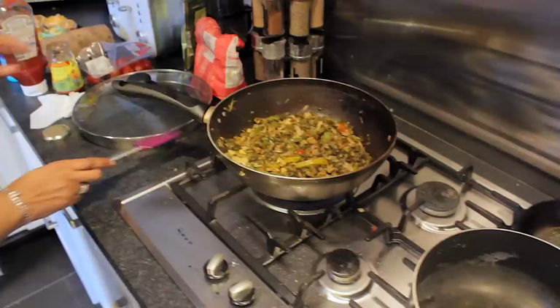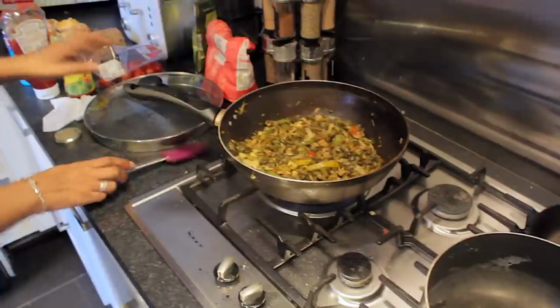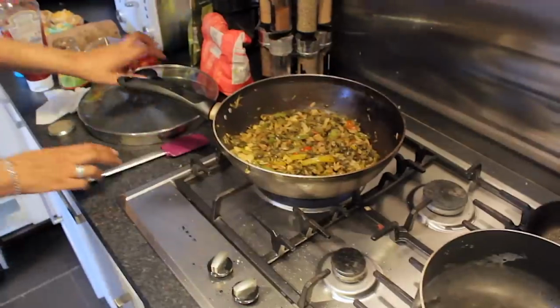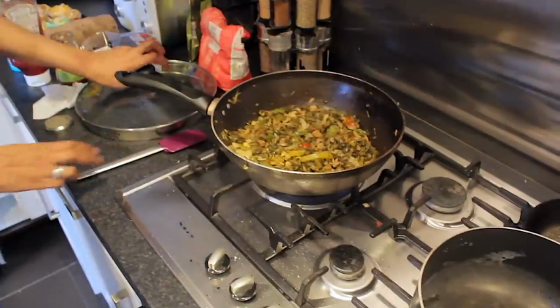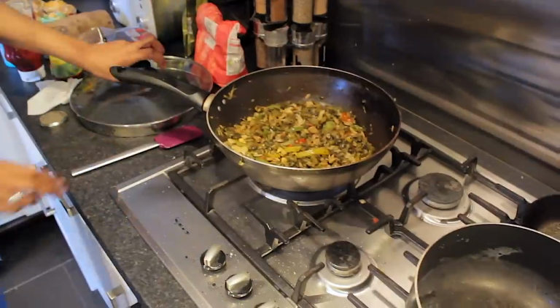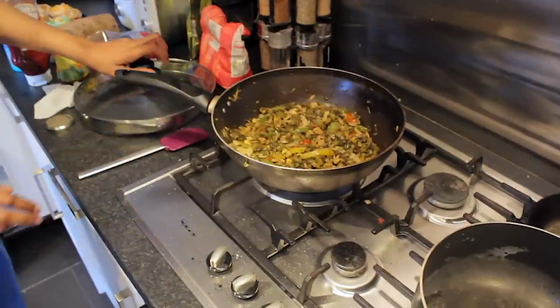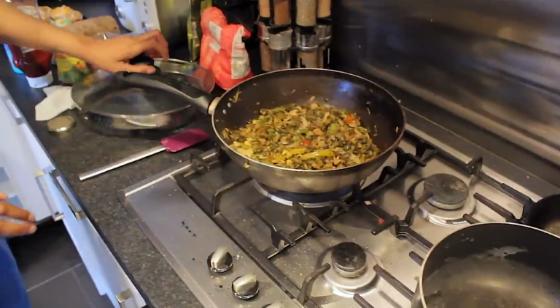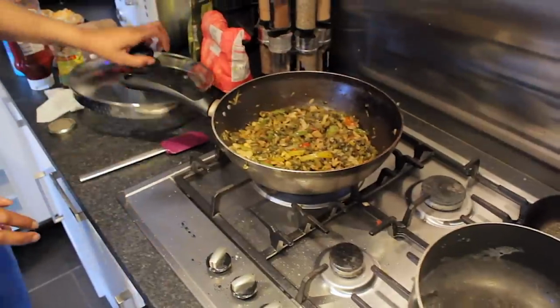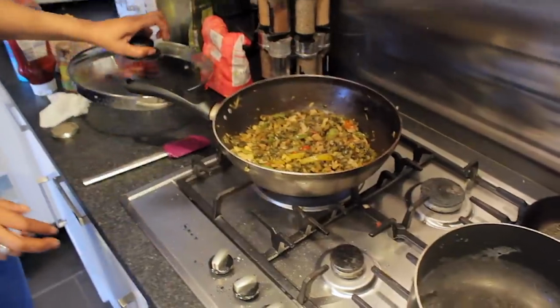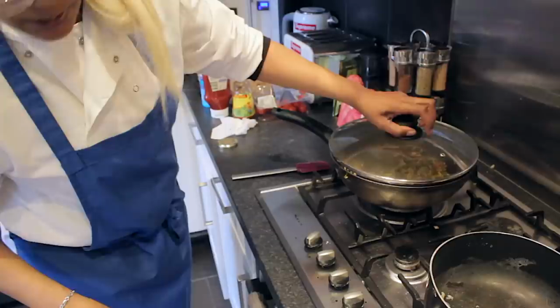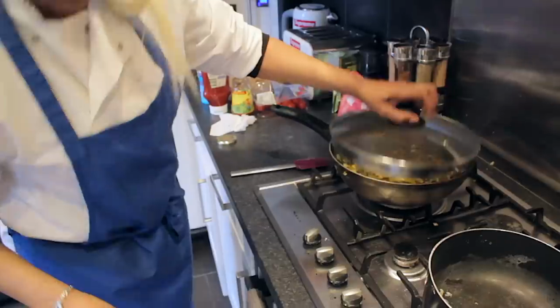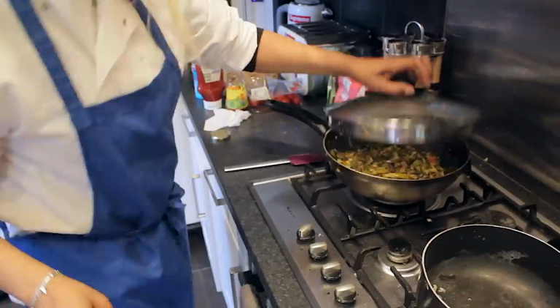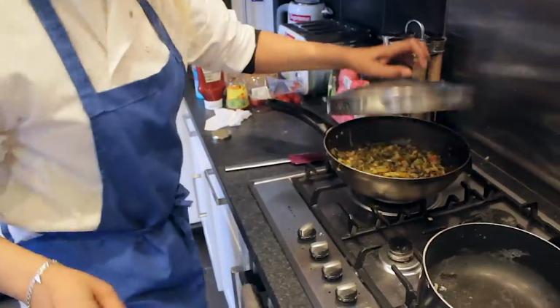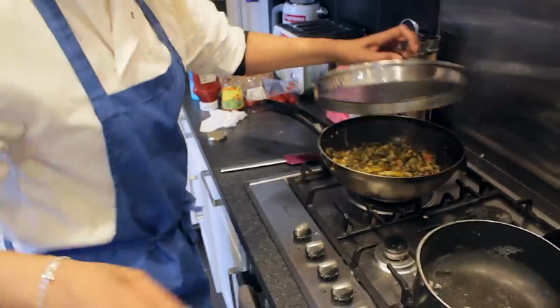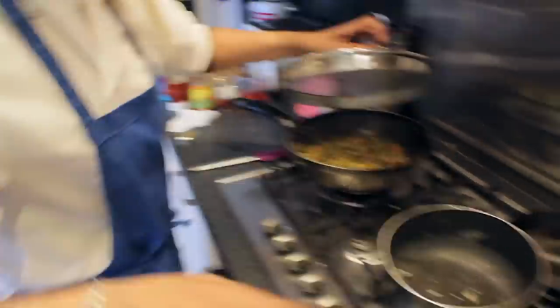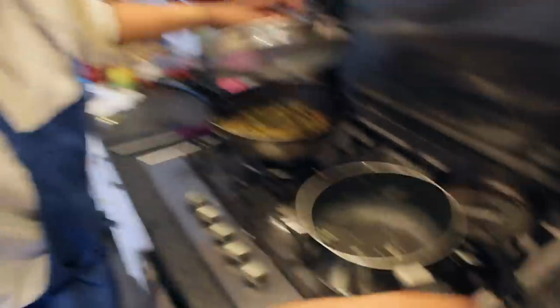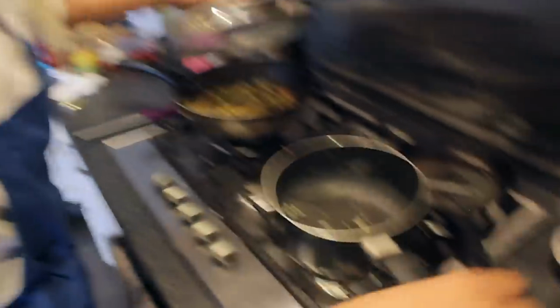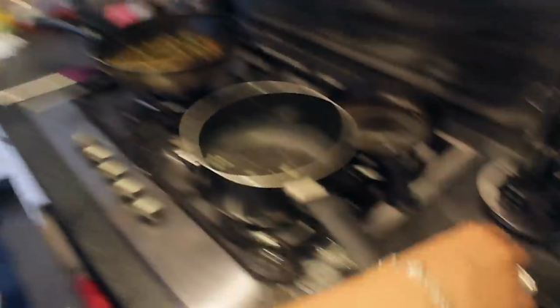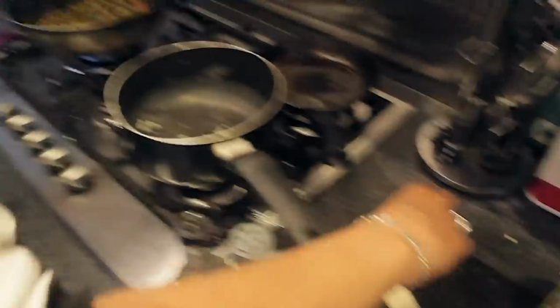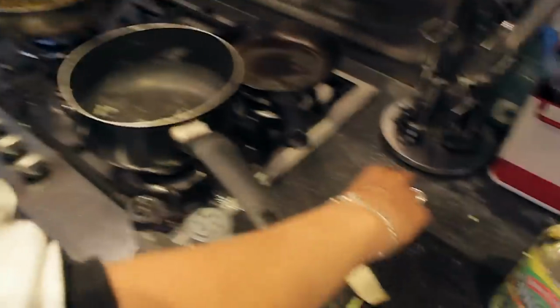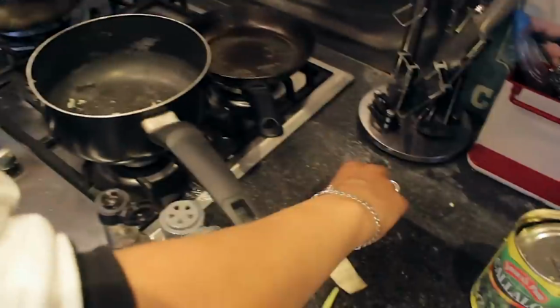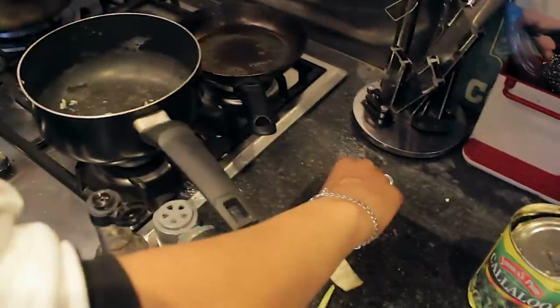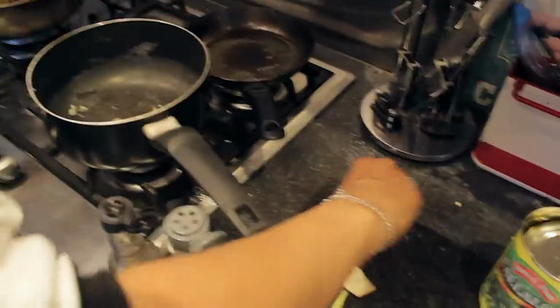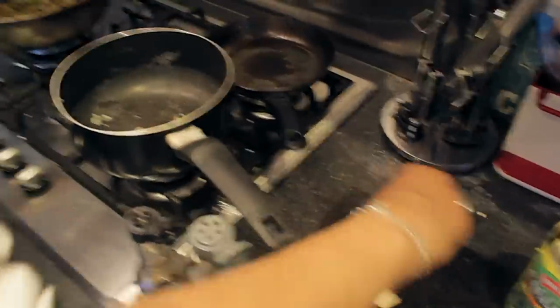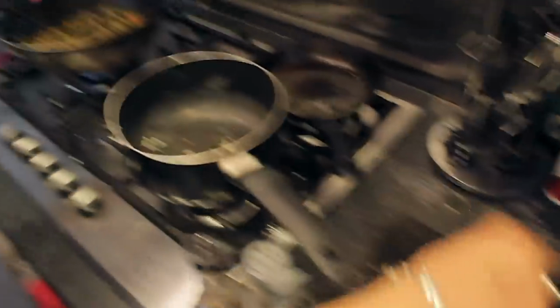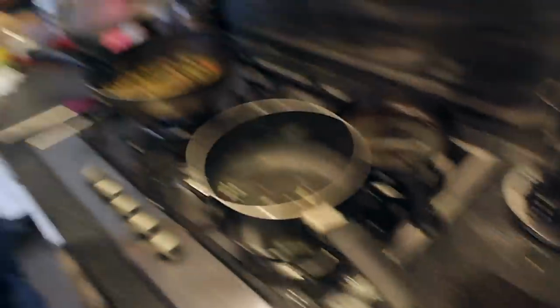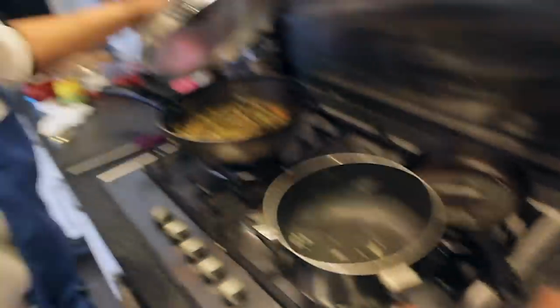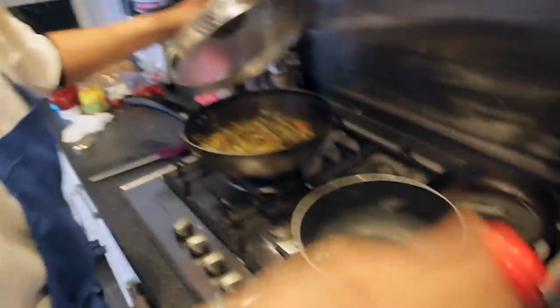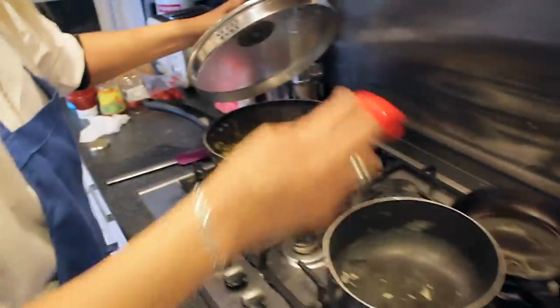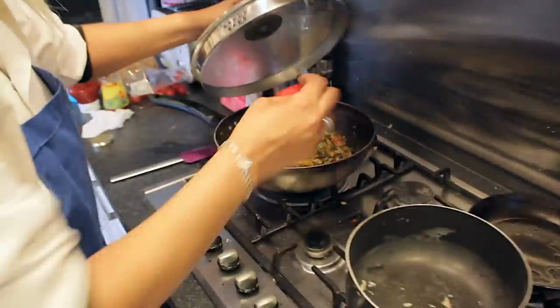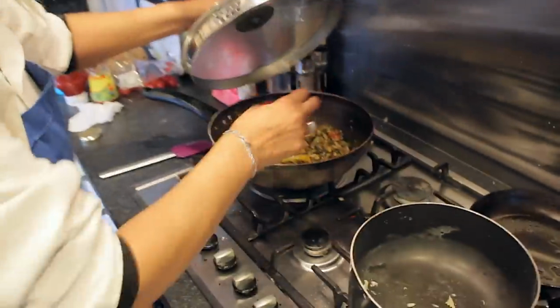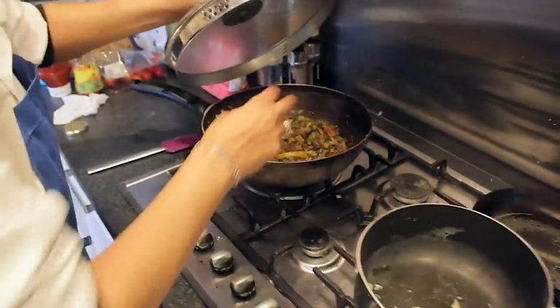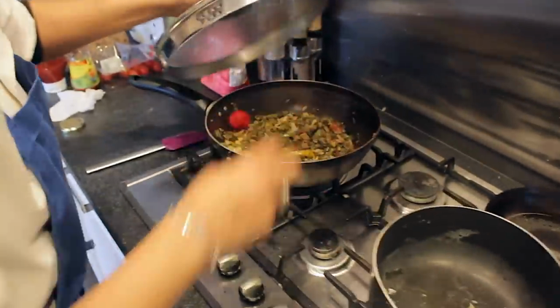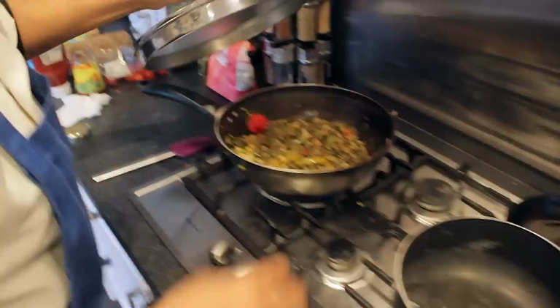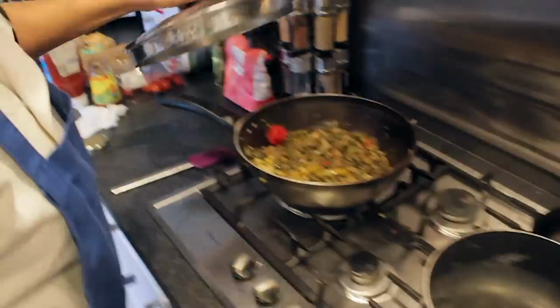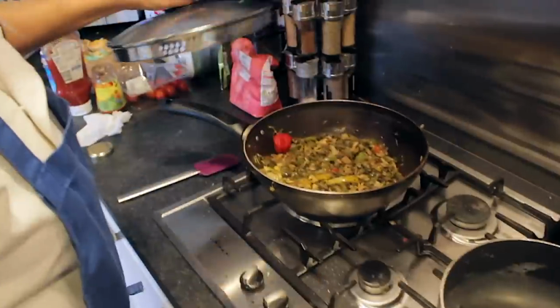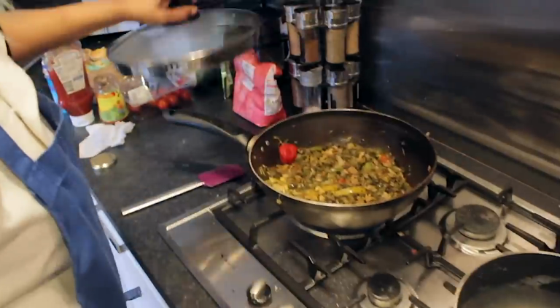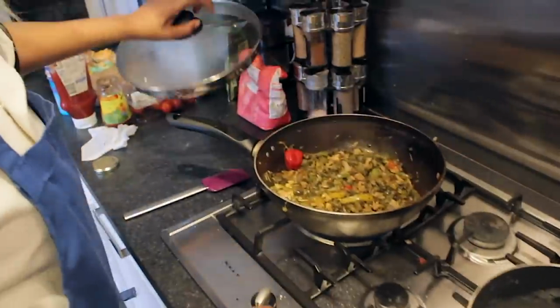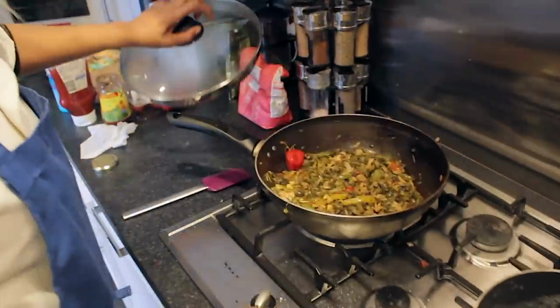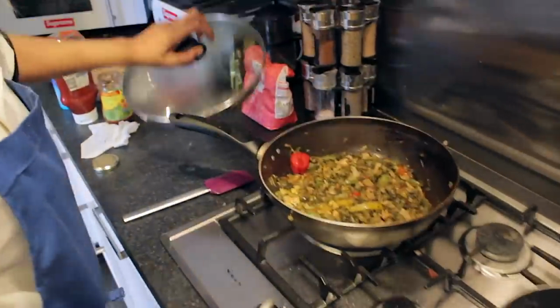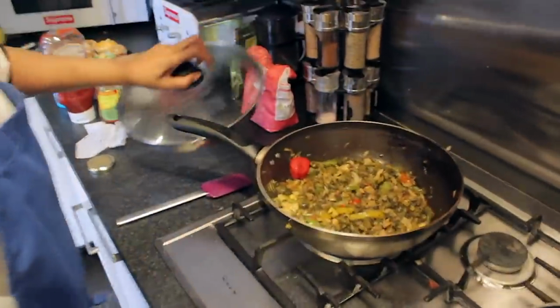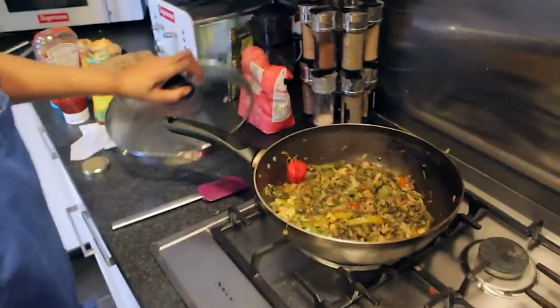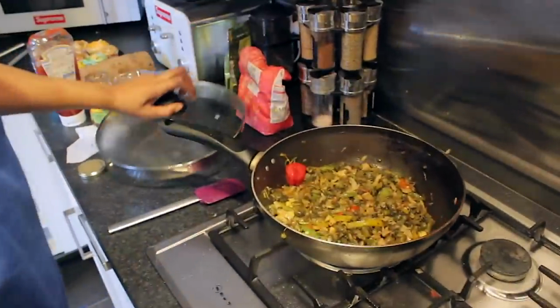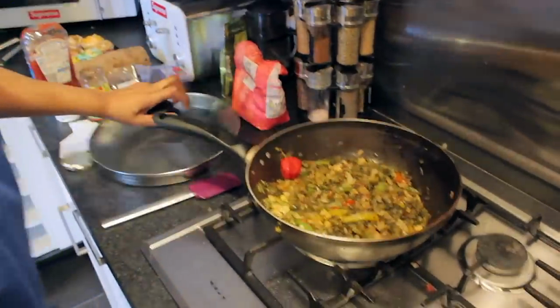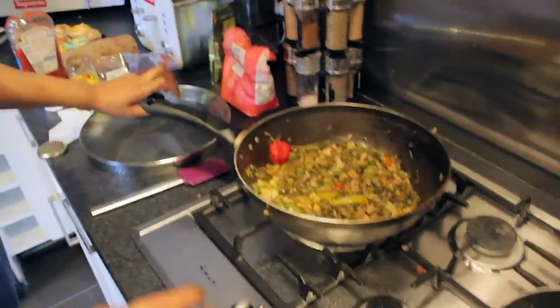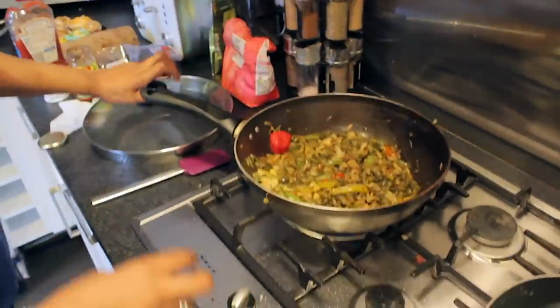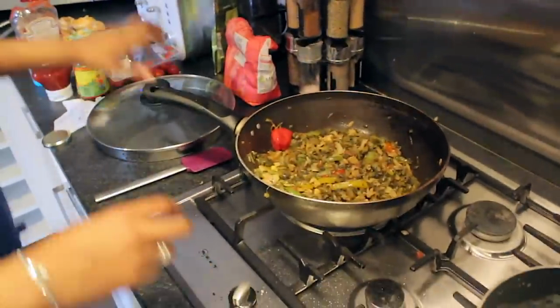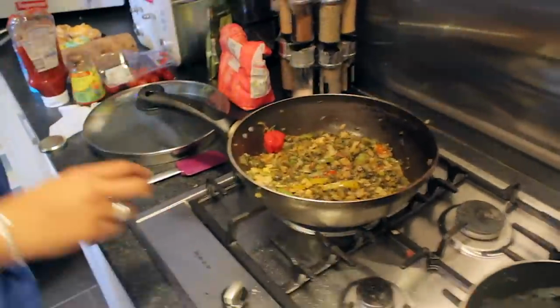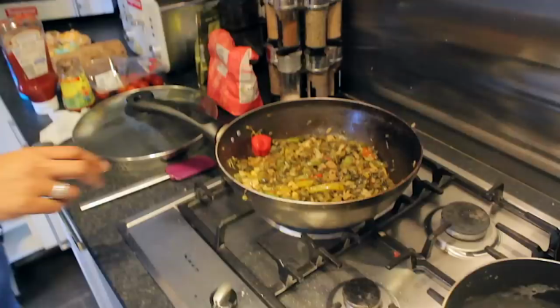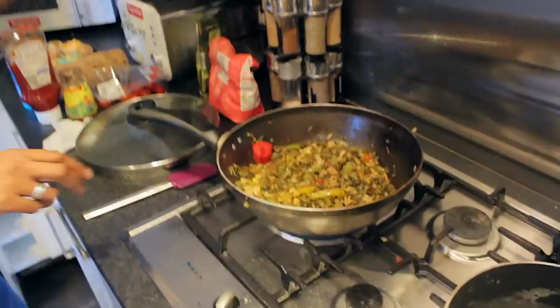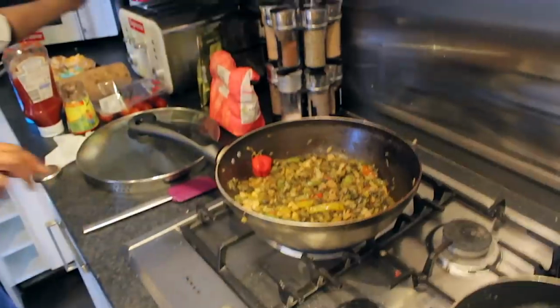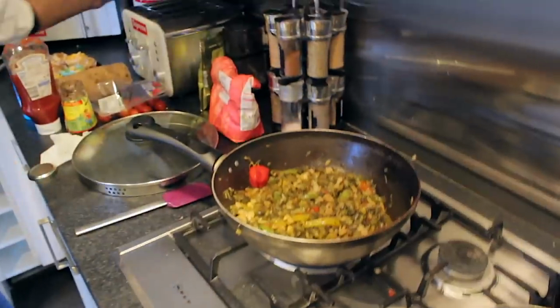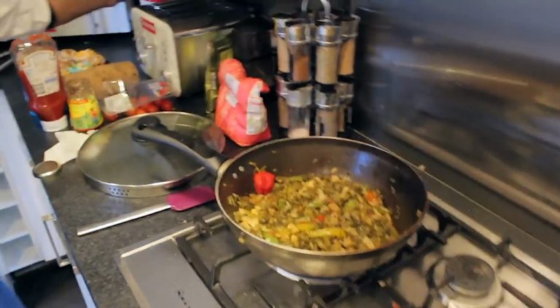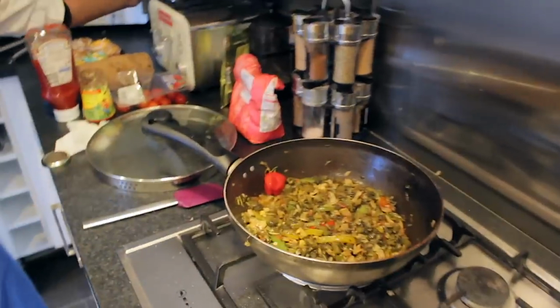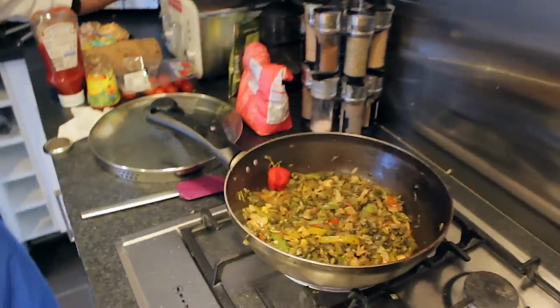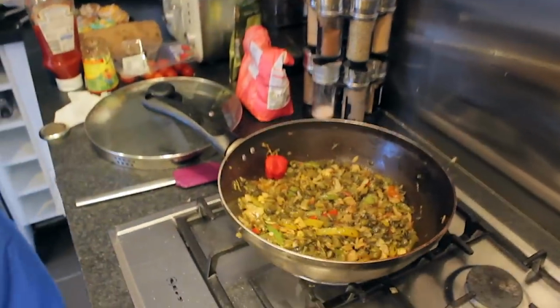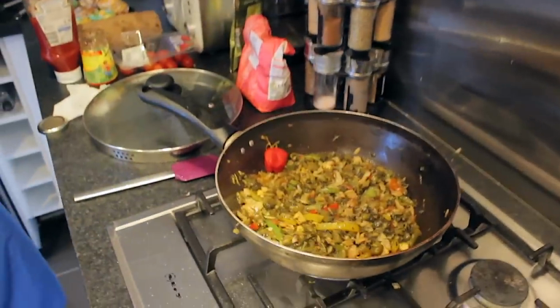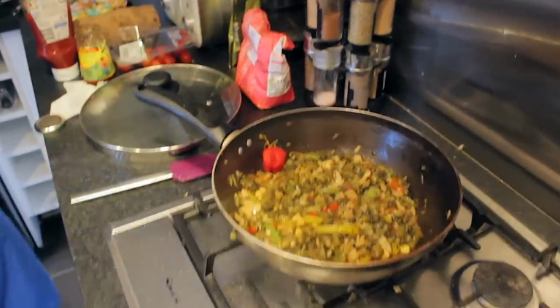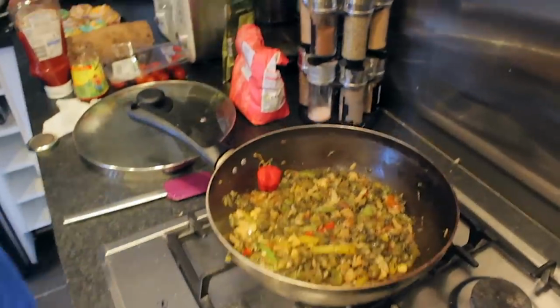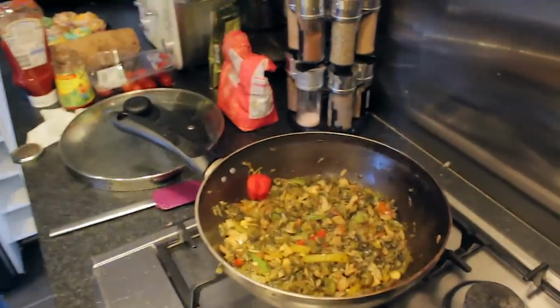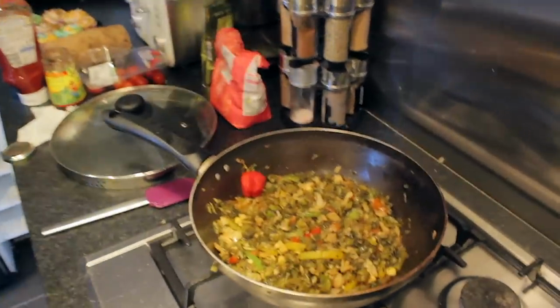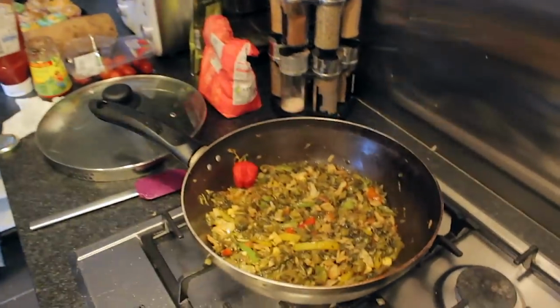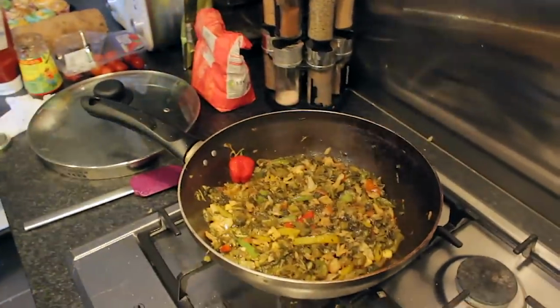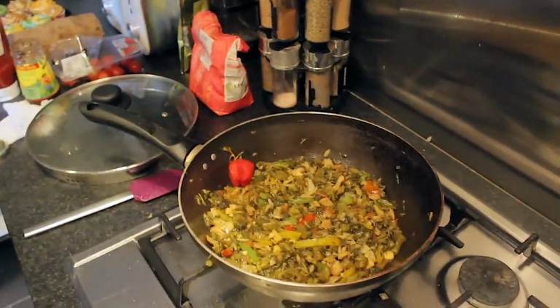Put the lid on. I need just a little water in there — I don't want it to dry out. Cook it with water.